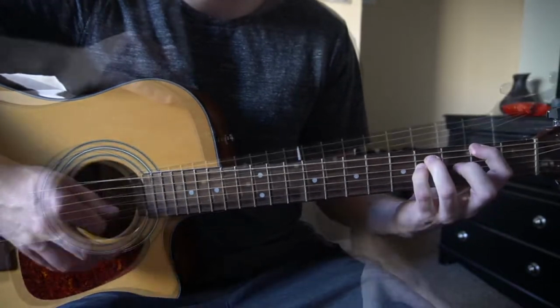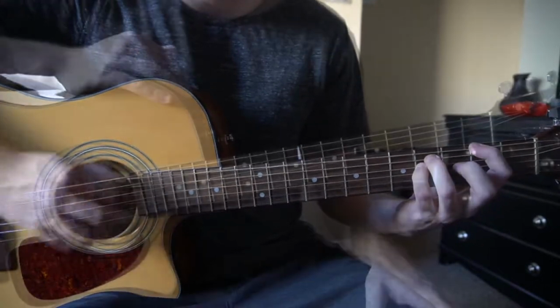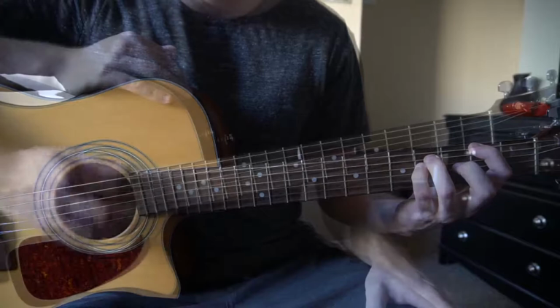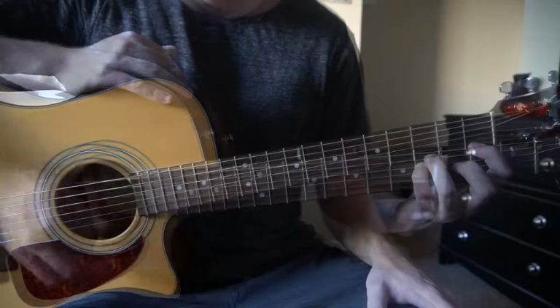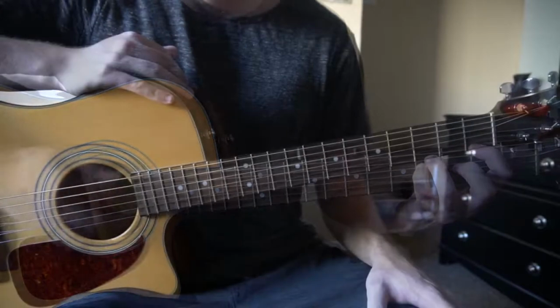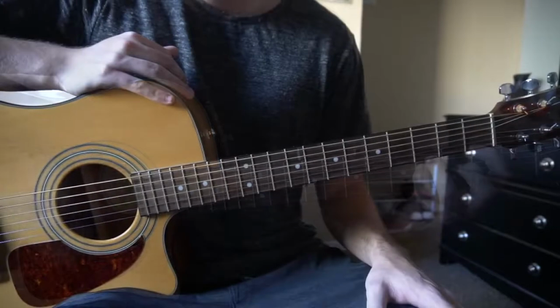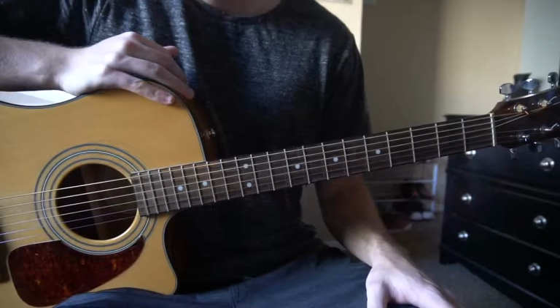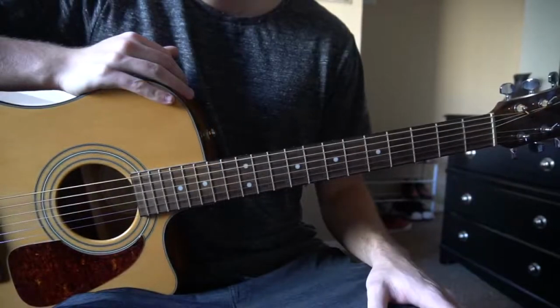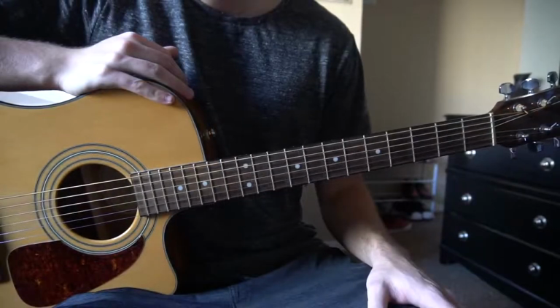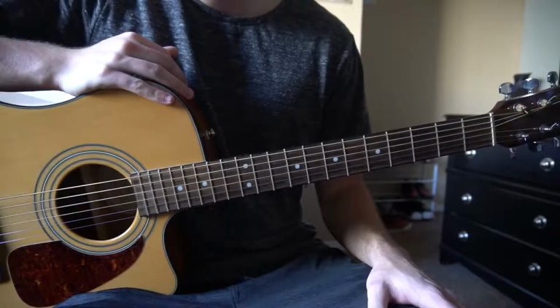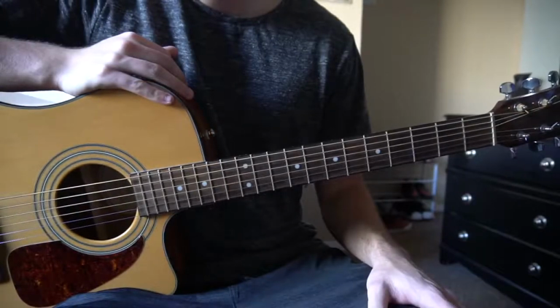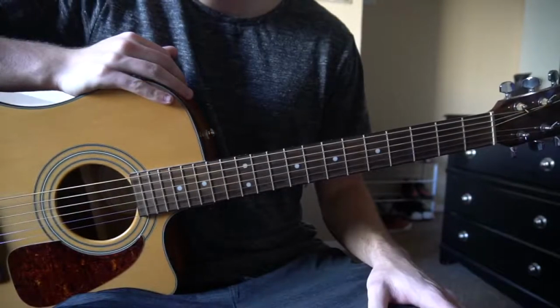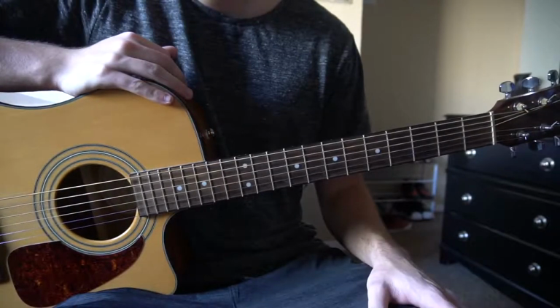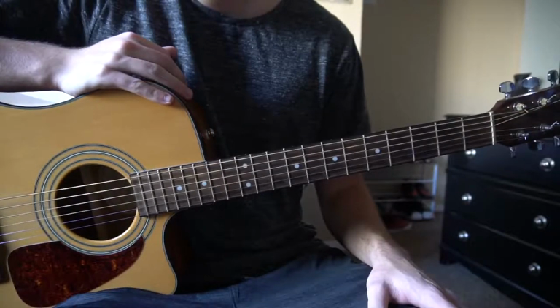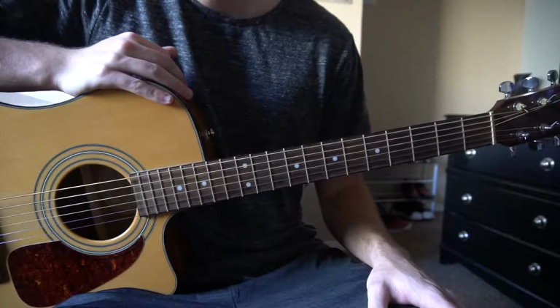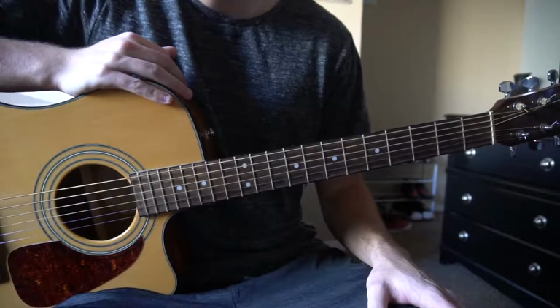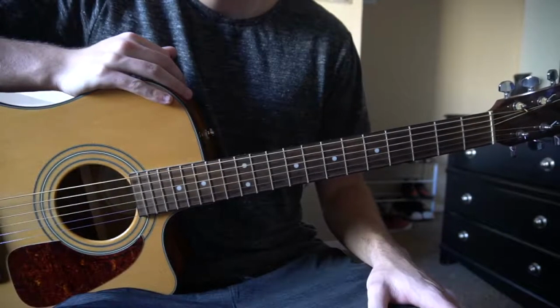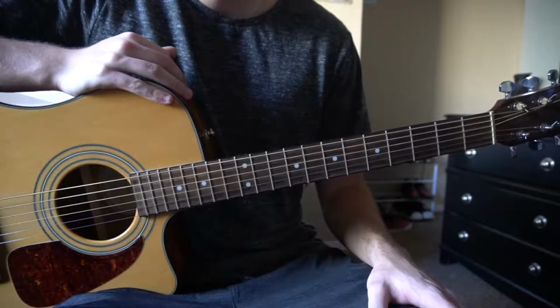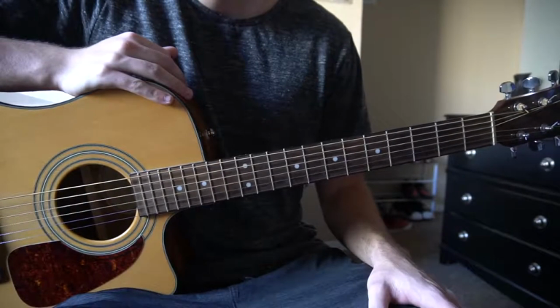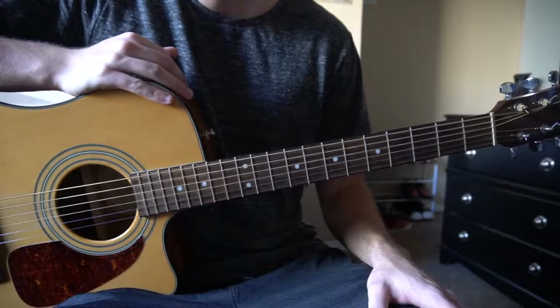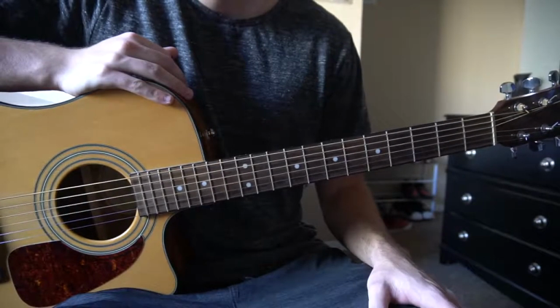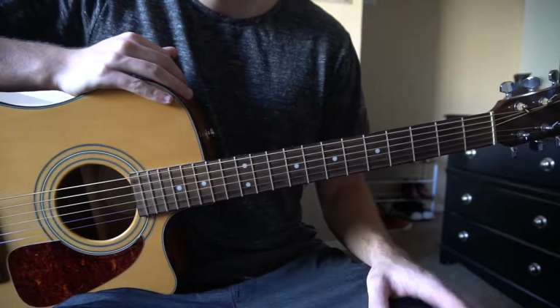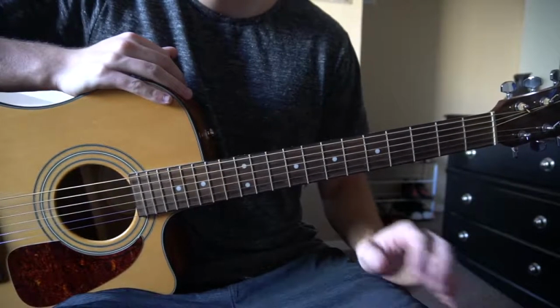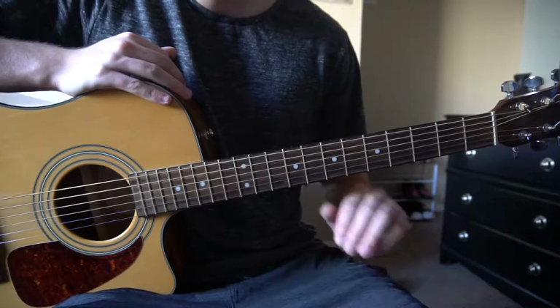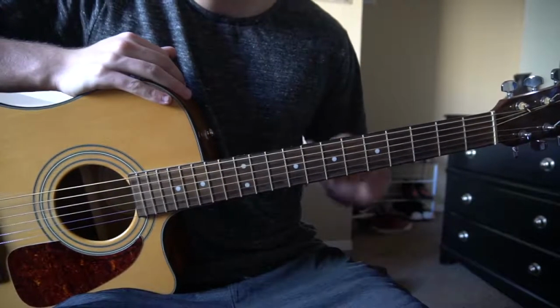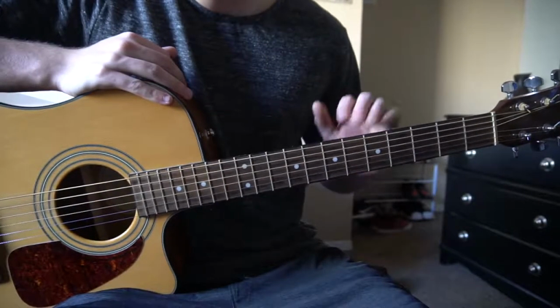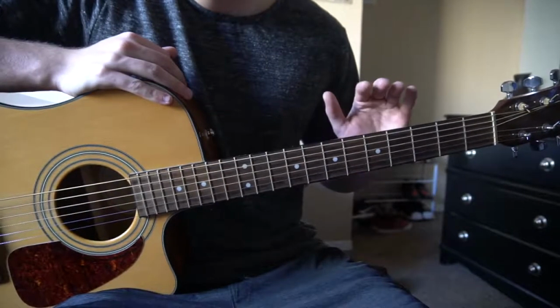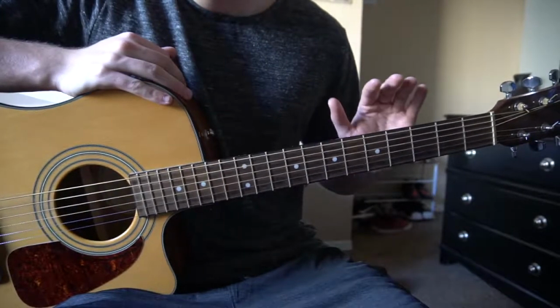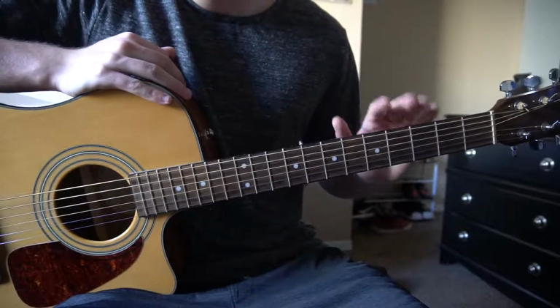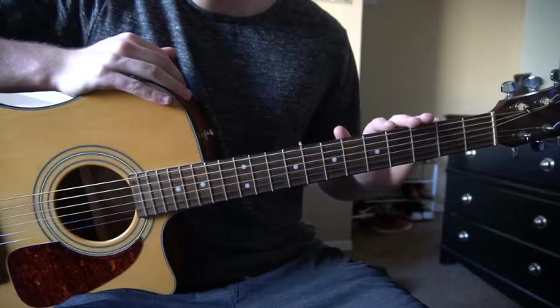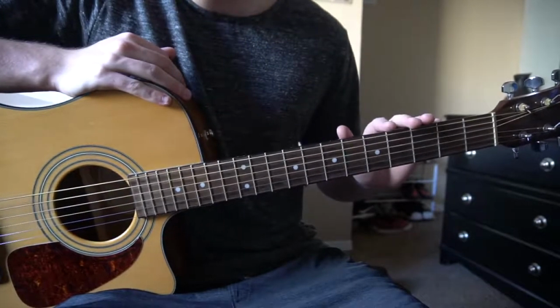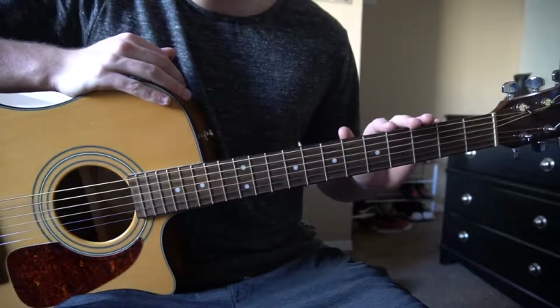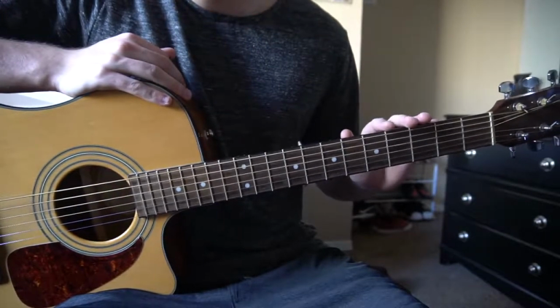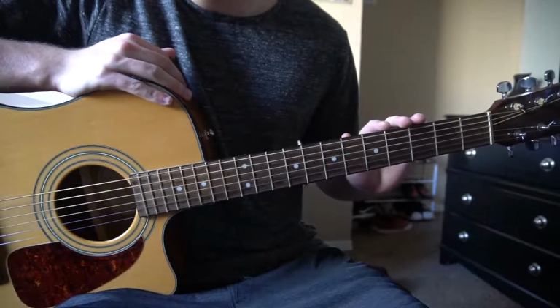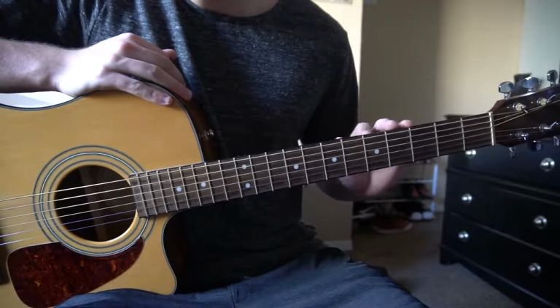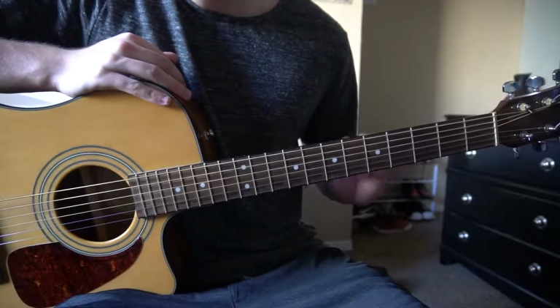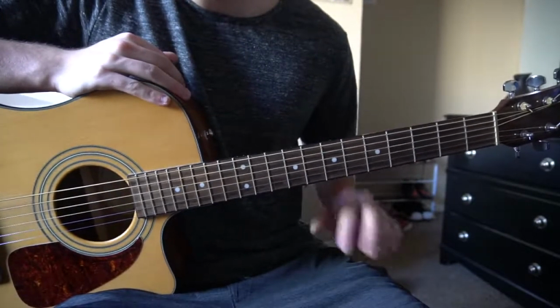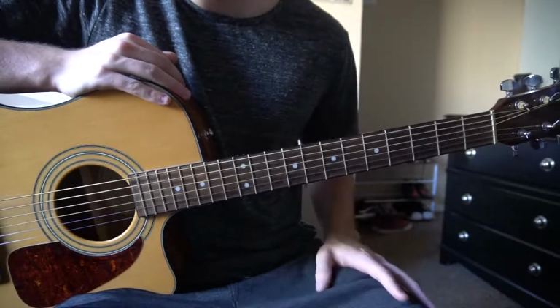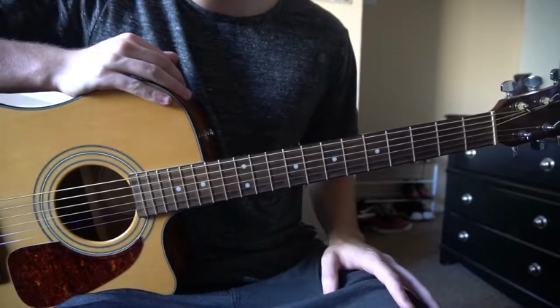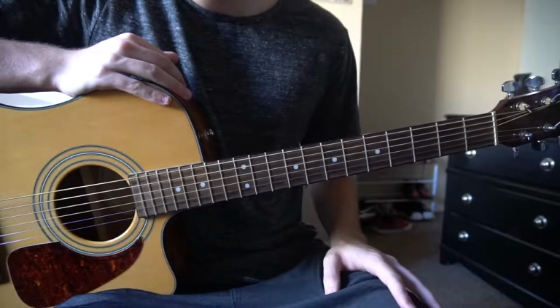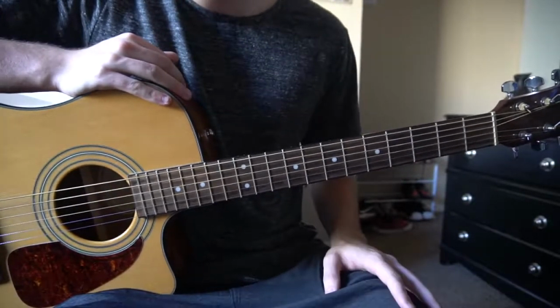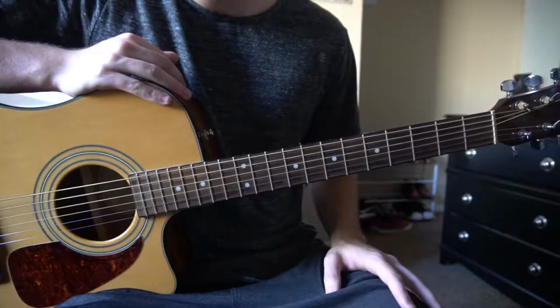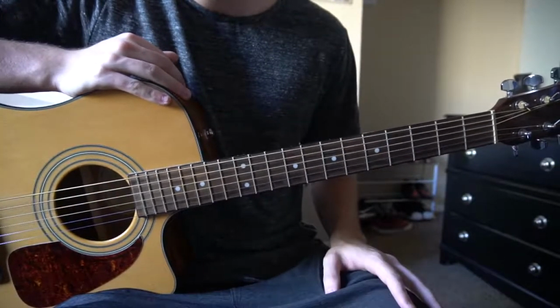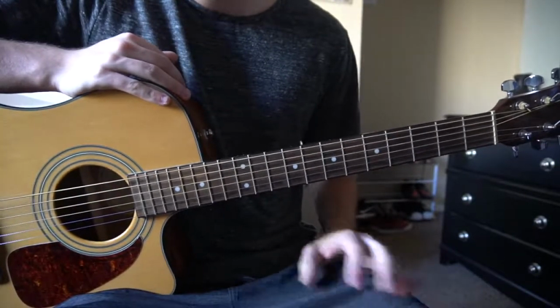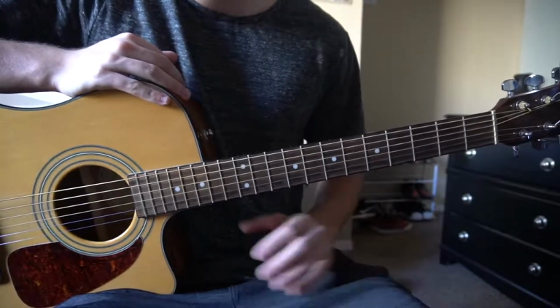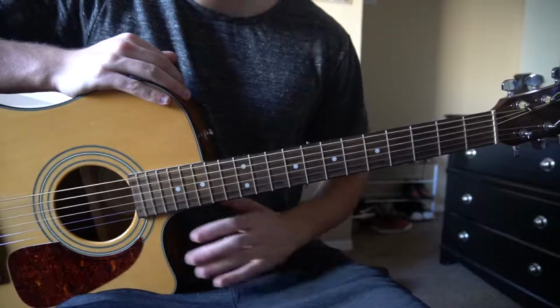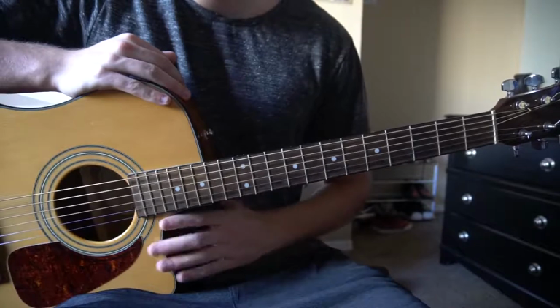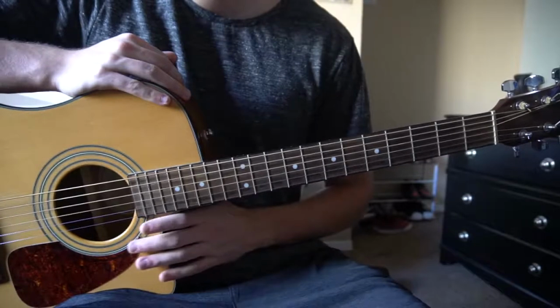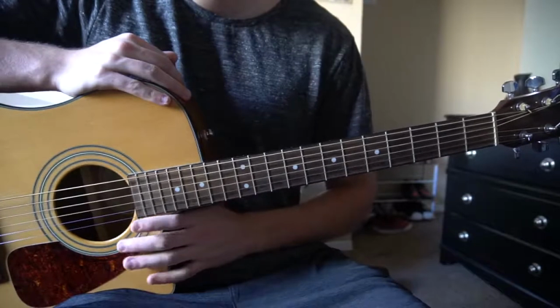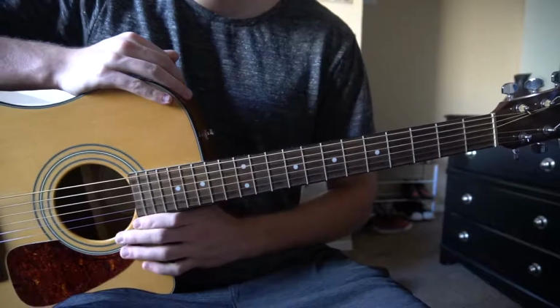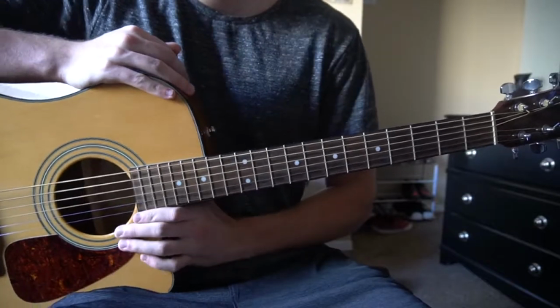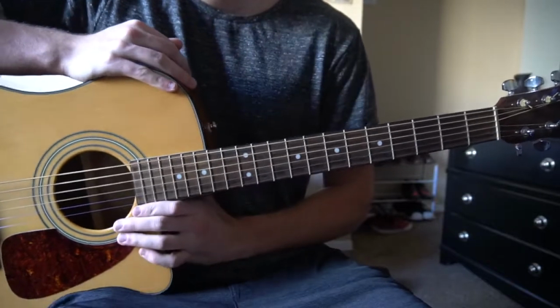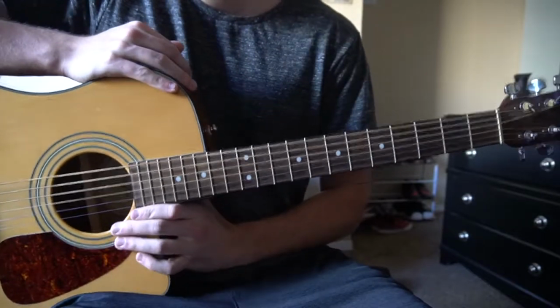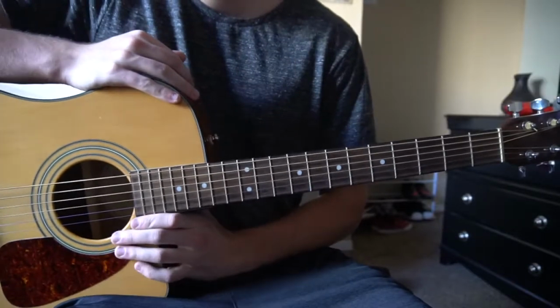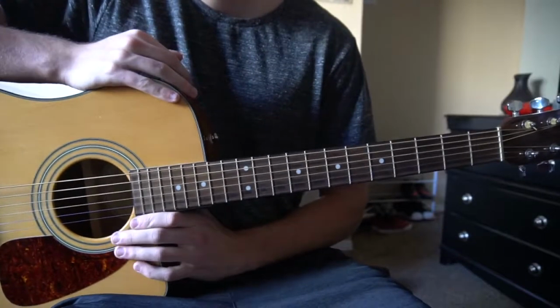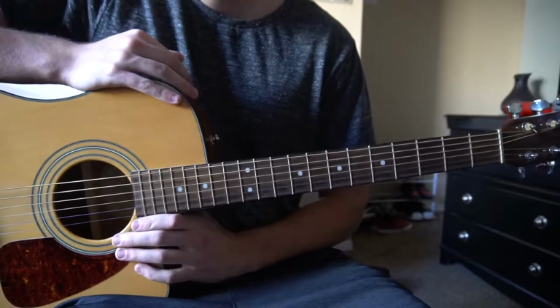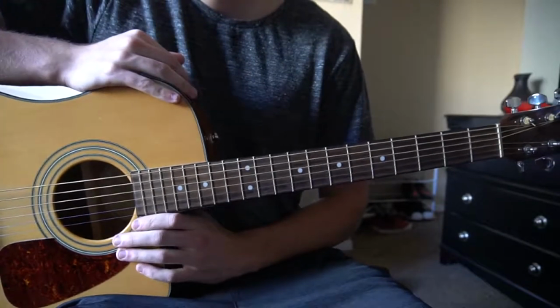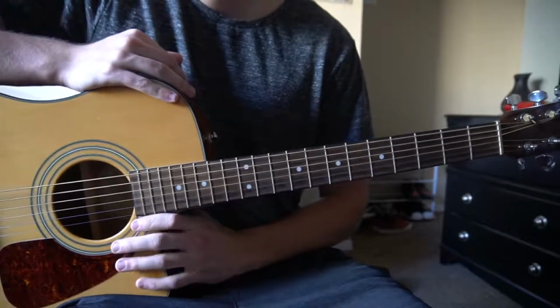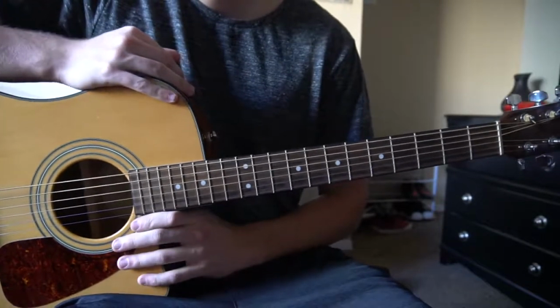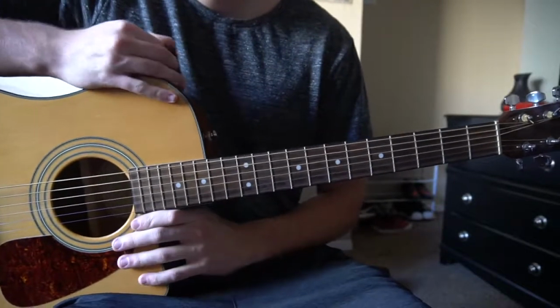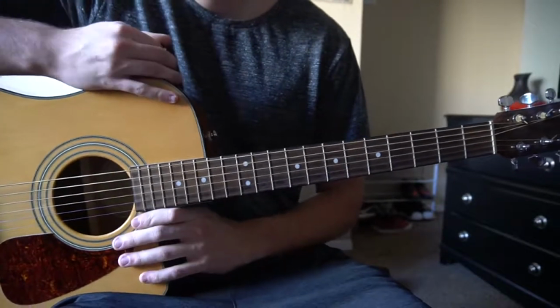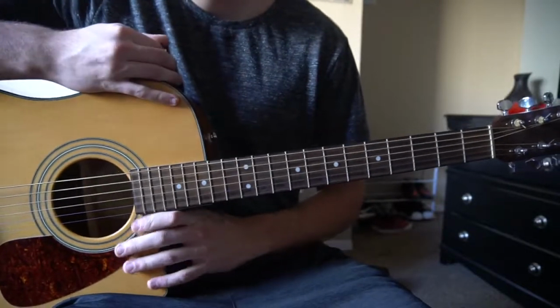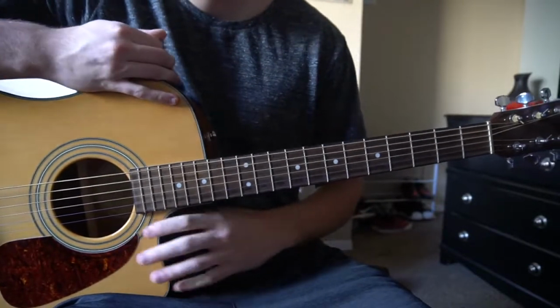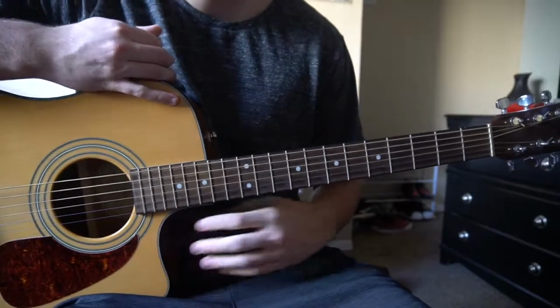This is a tutorial on how to play Landmarks by All the Luck in the World. We're in standard tuning, there's no capo. I'll just be teaching you the chord progression in this tutorial.